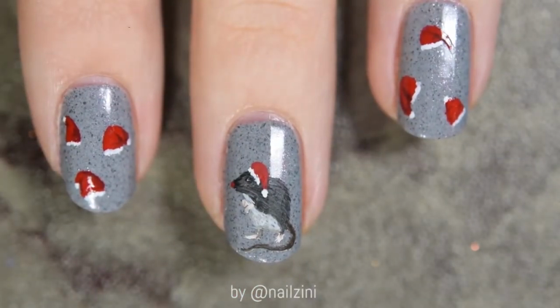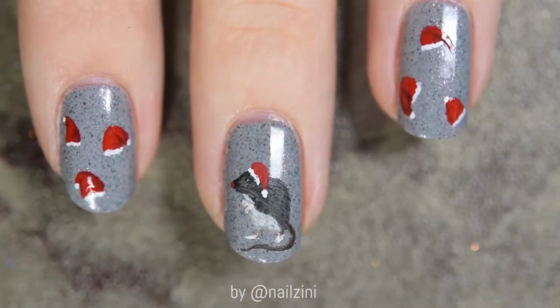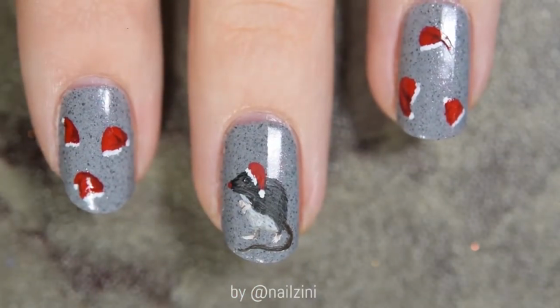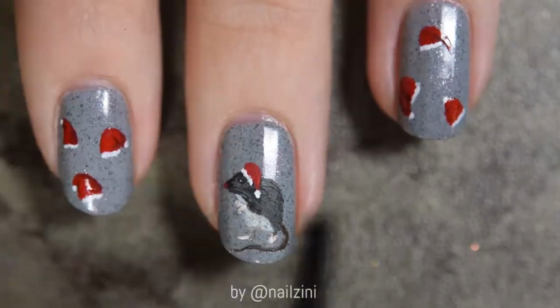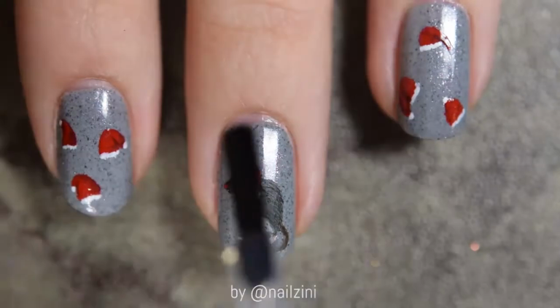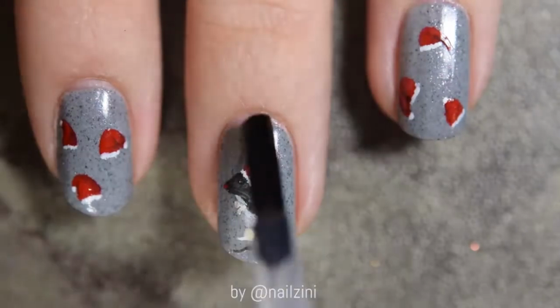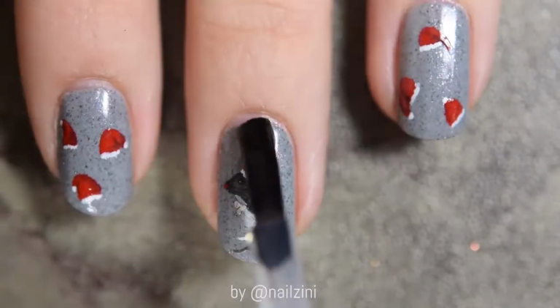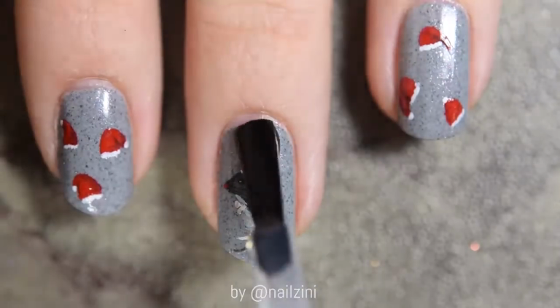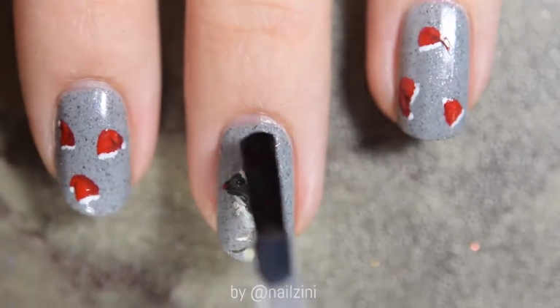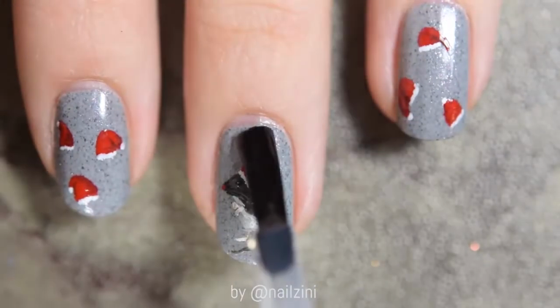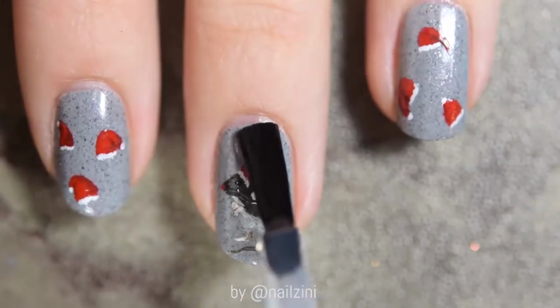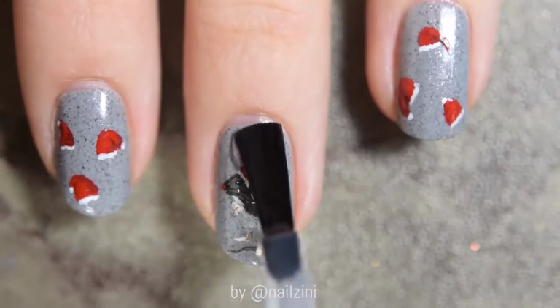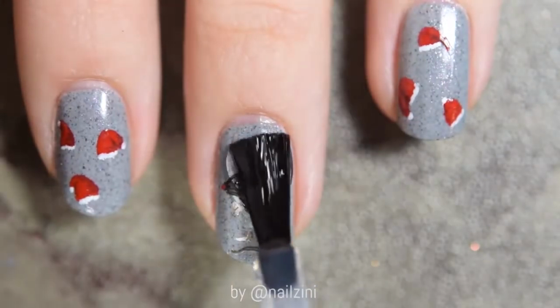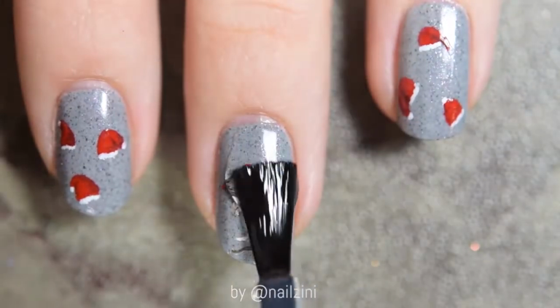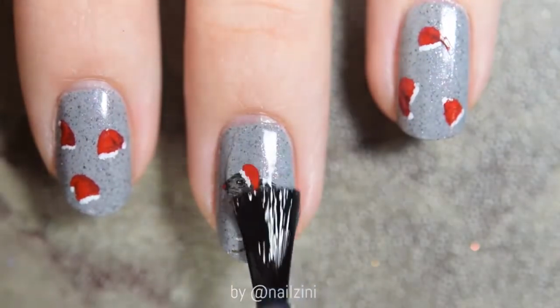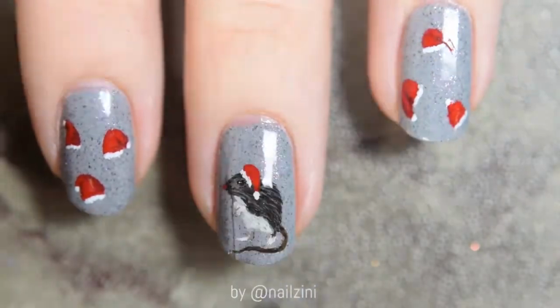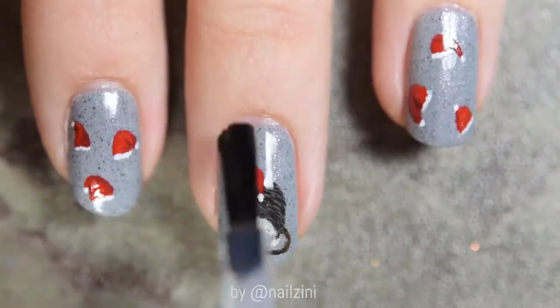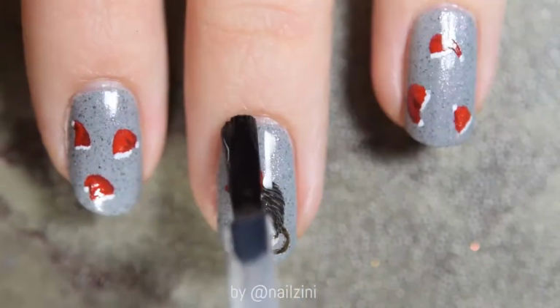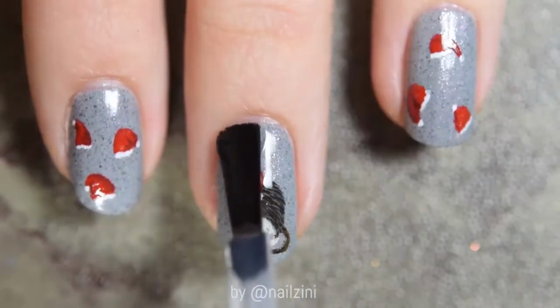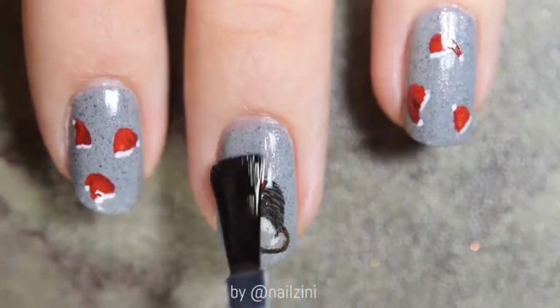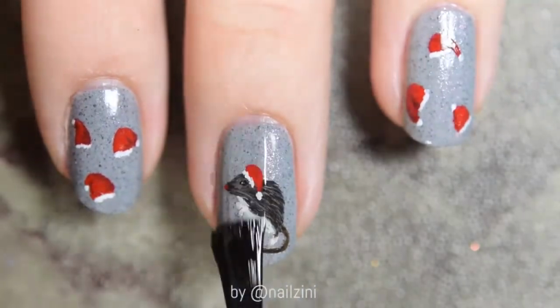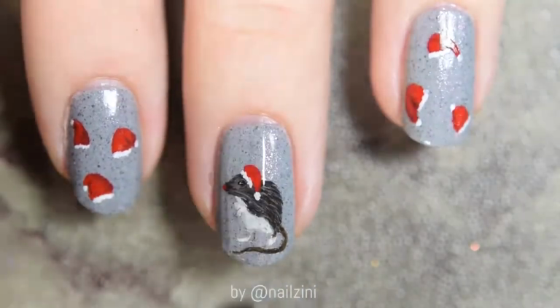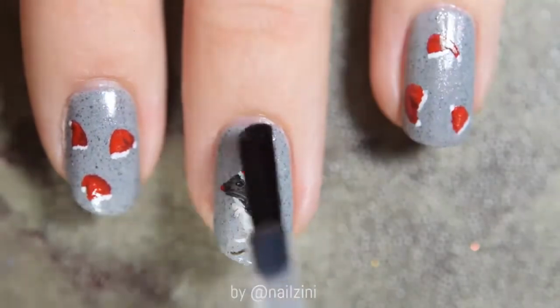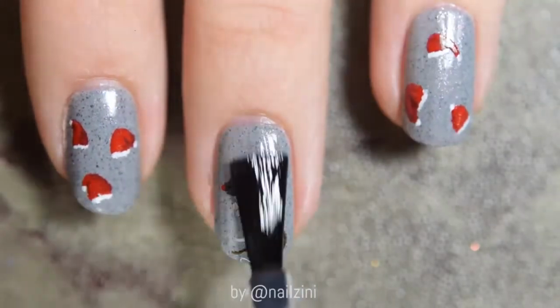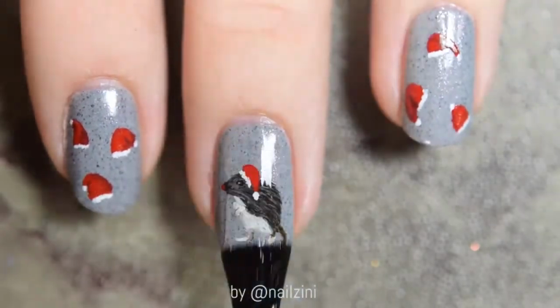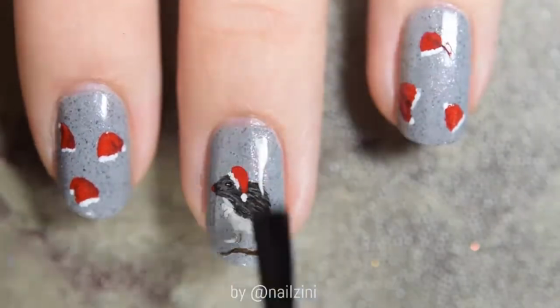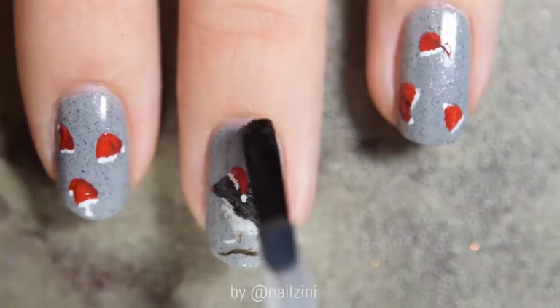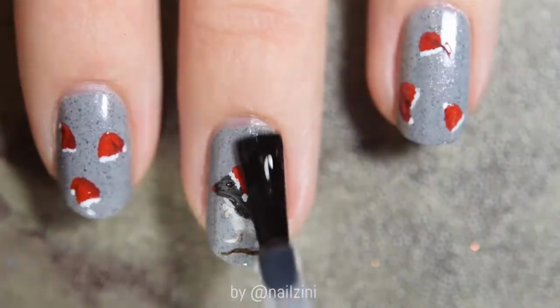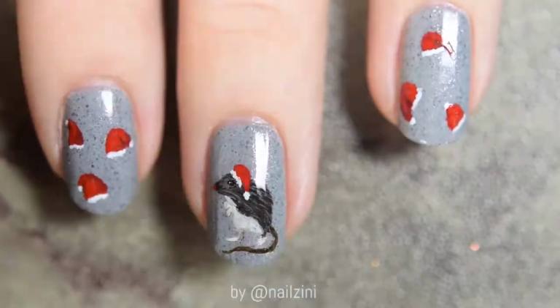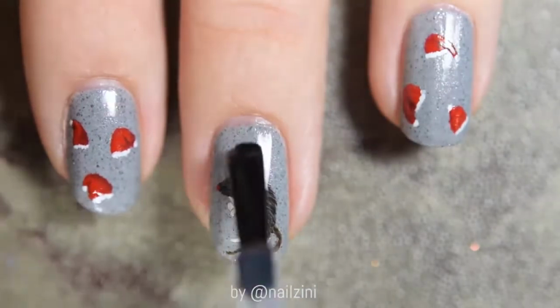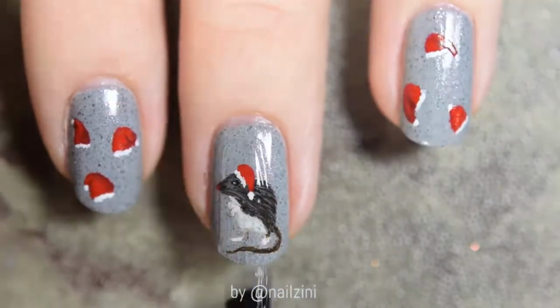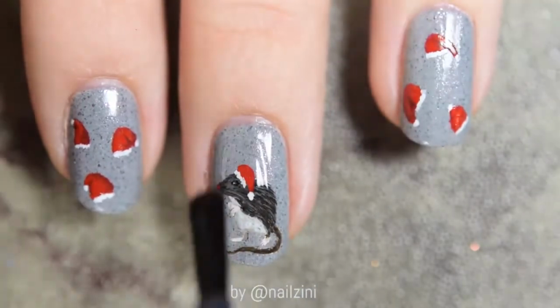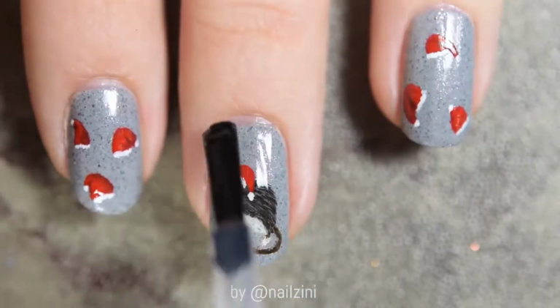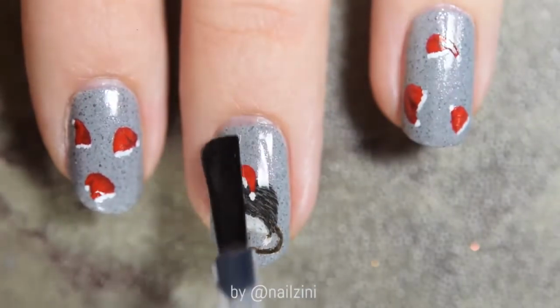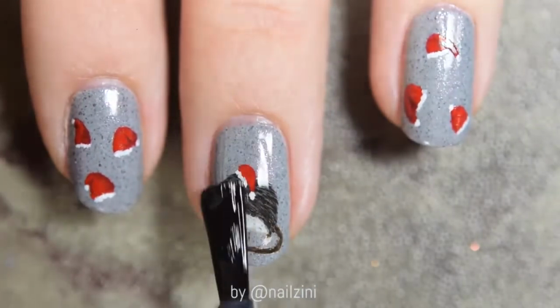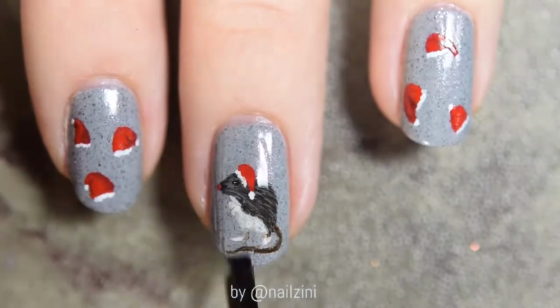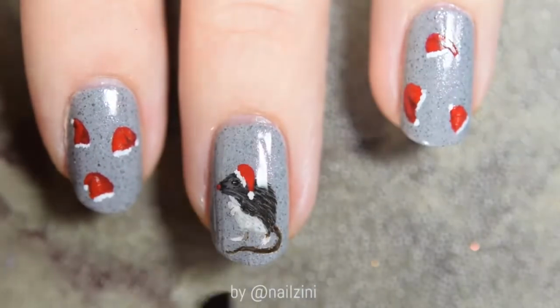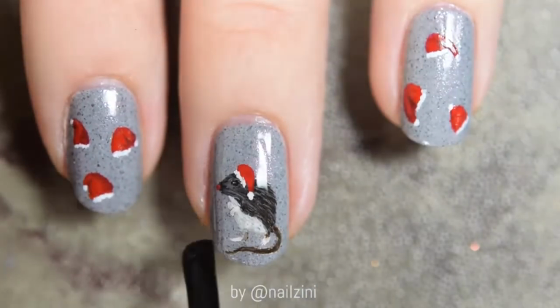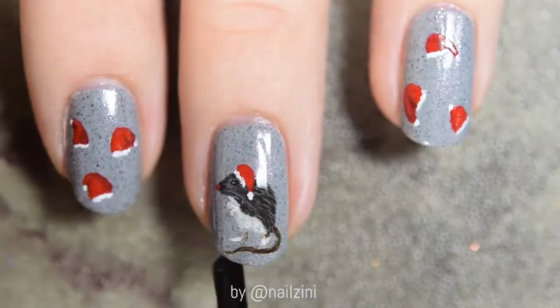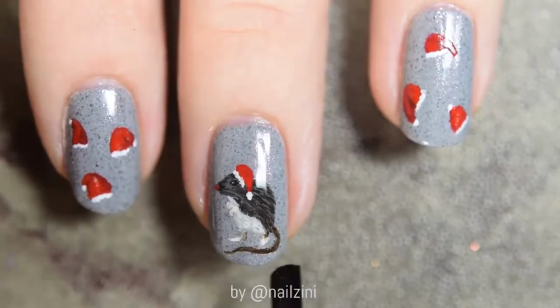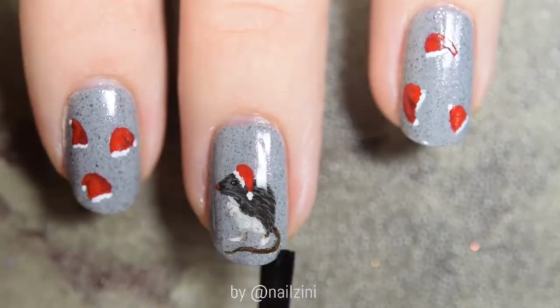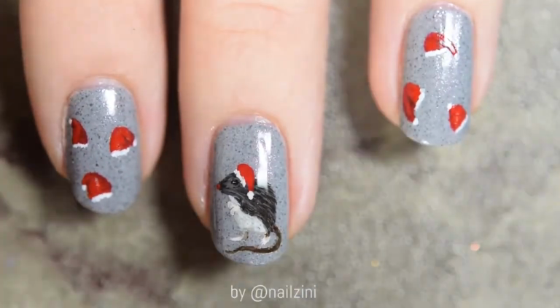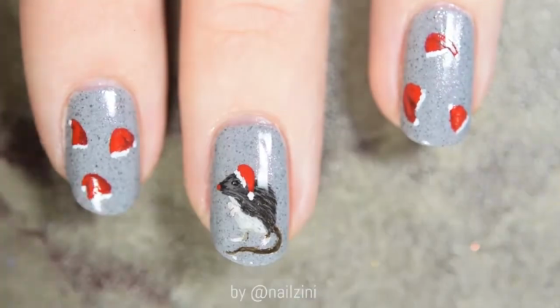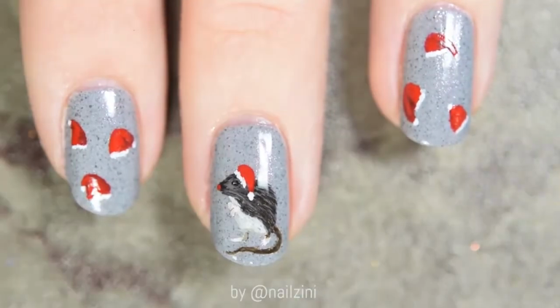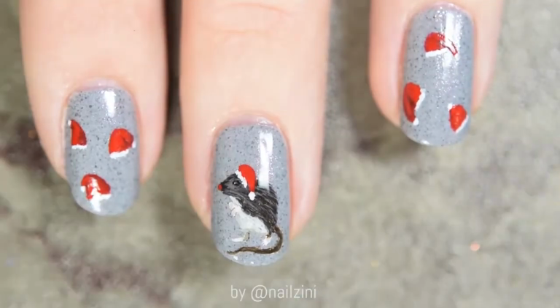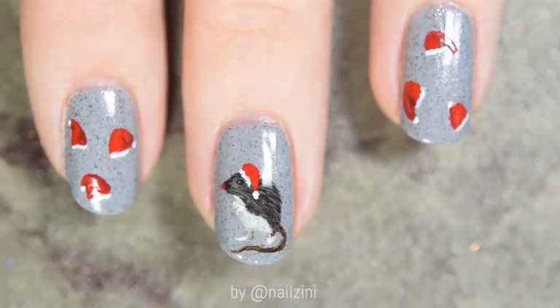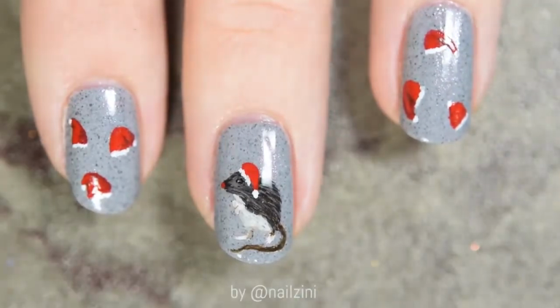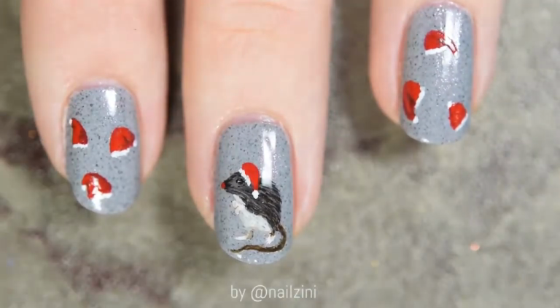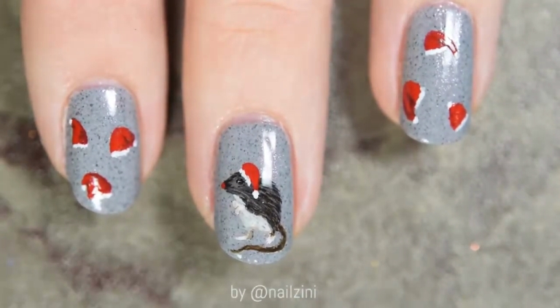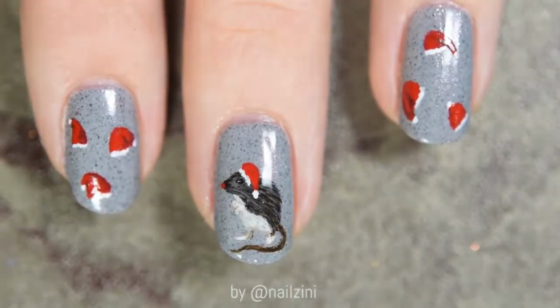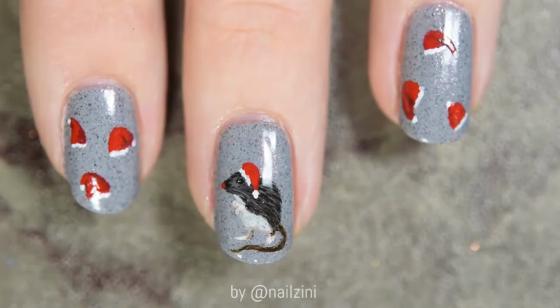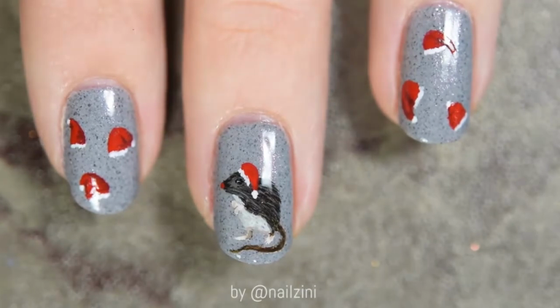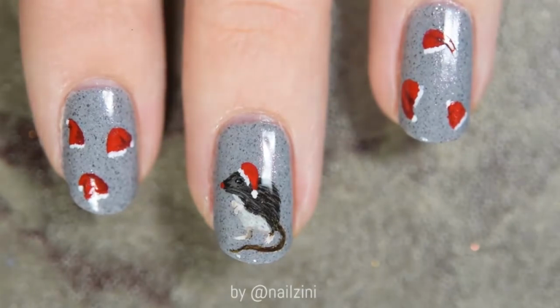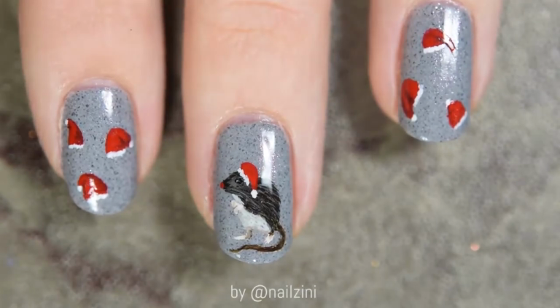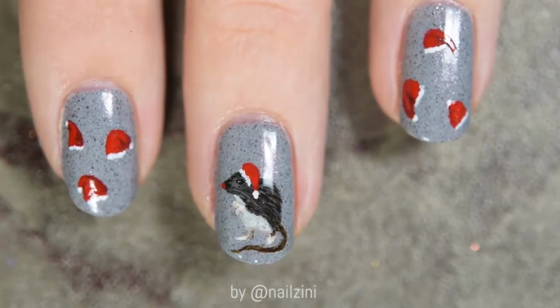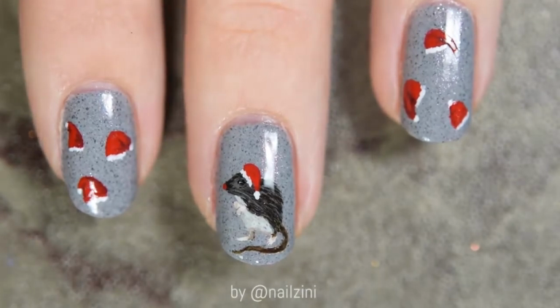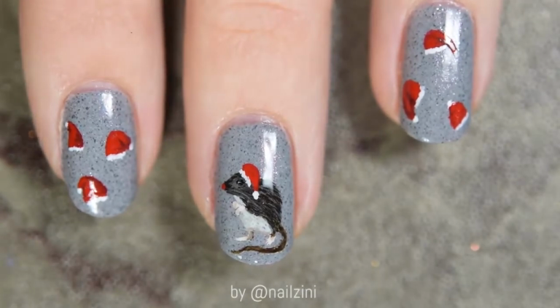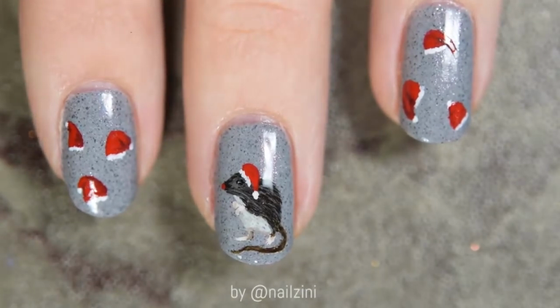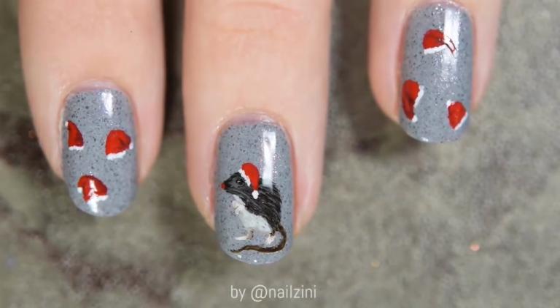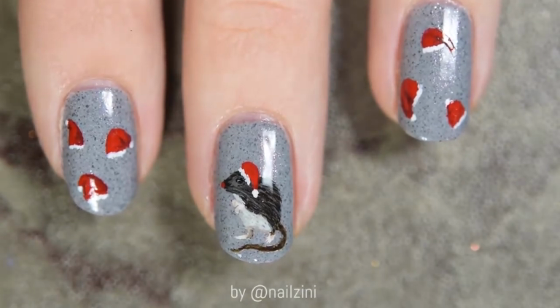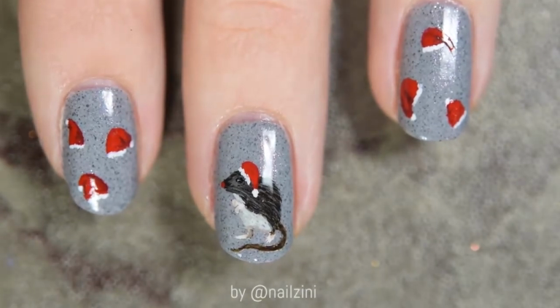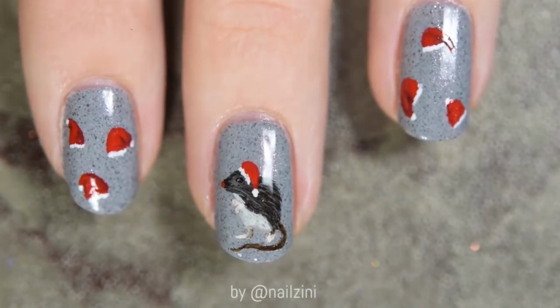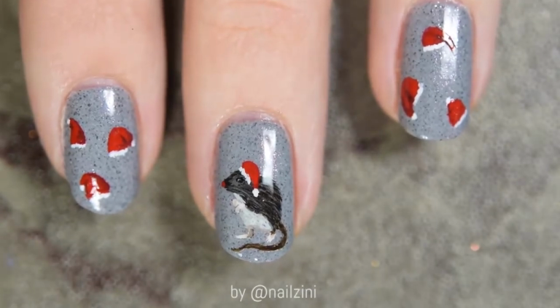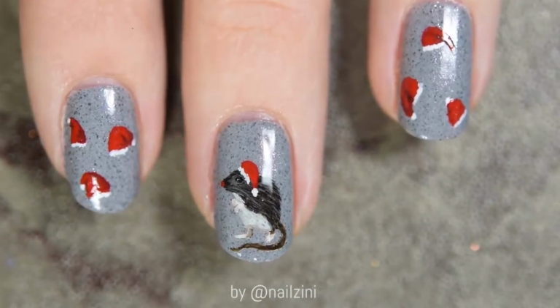Apply a top coat and that's it. Thank you for watching, and if you like this video, please give a thumbs up below and subscribe for more nail art tutorials.